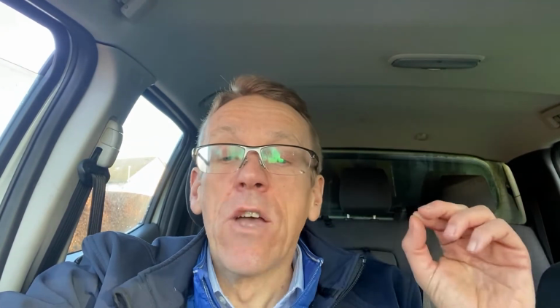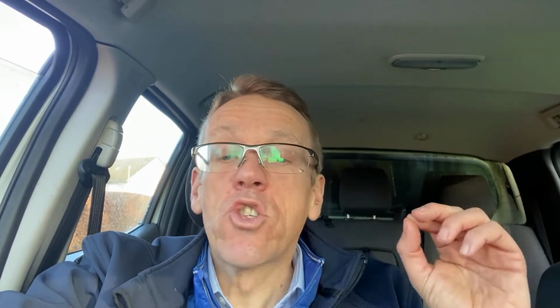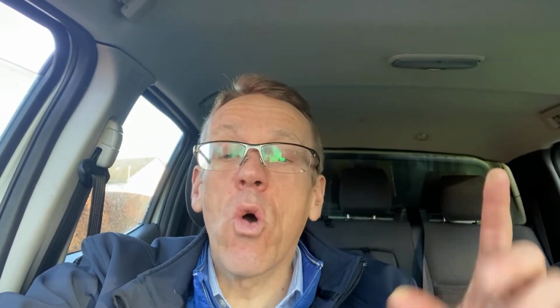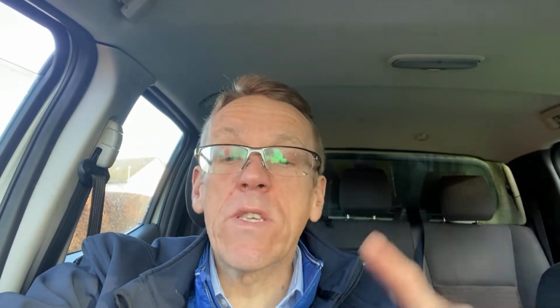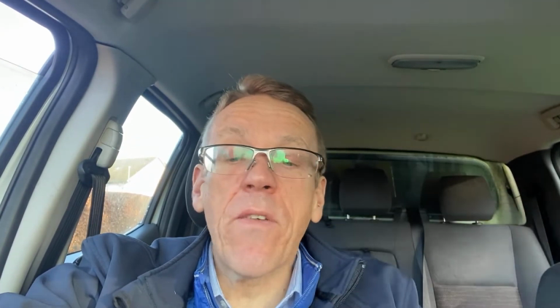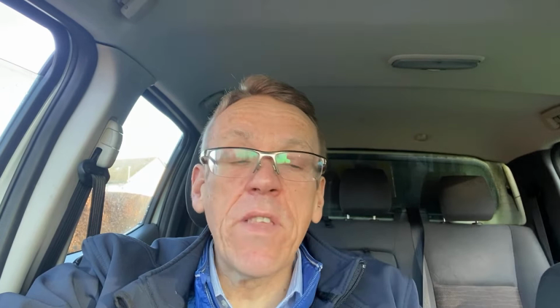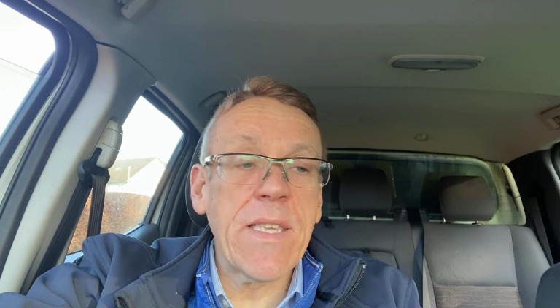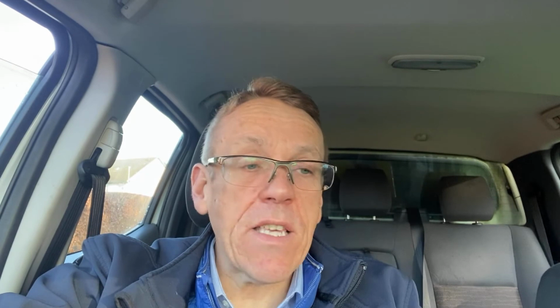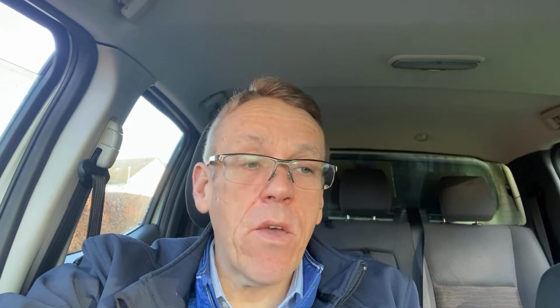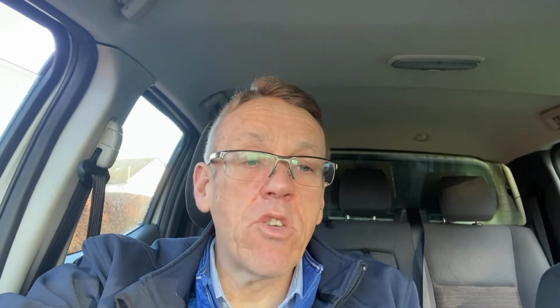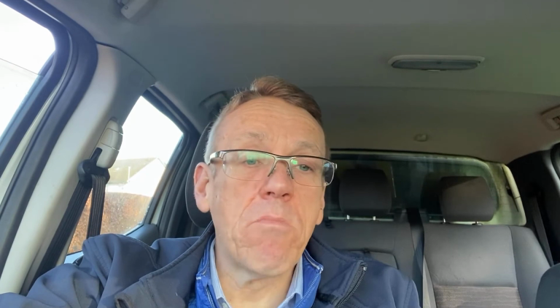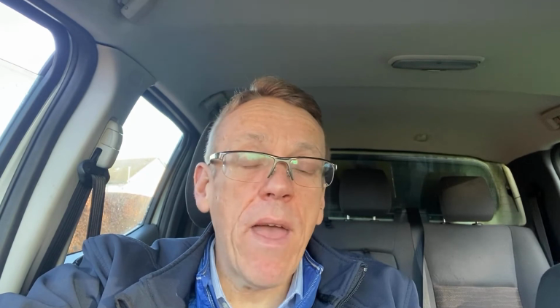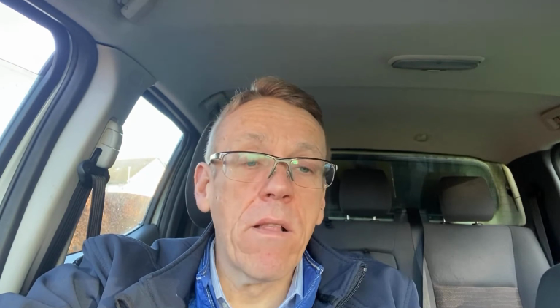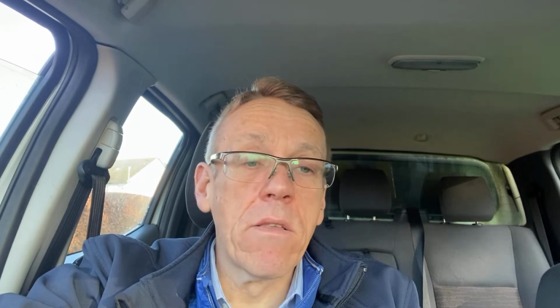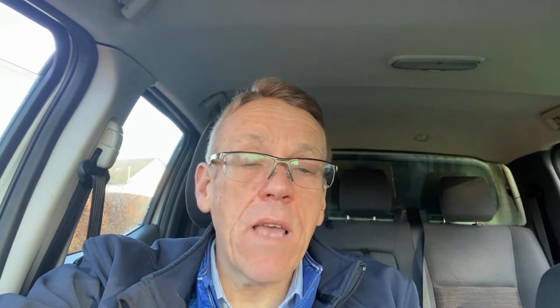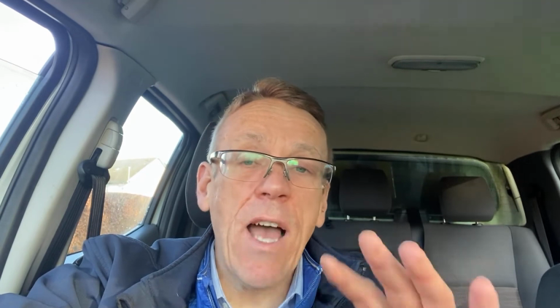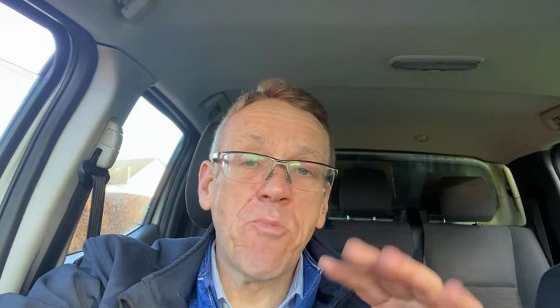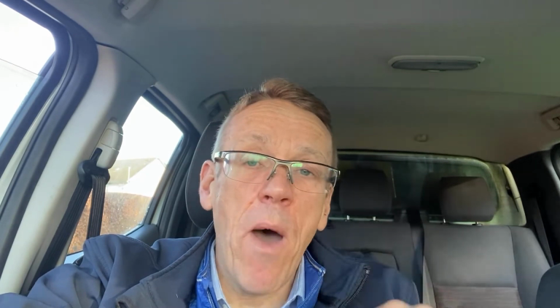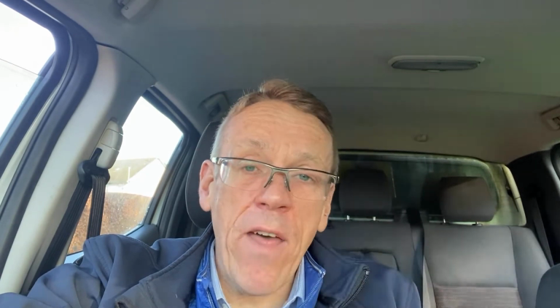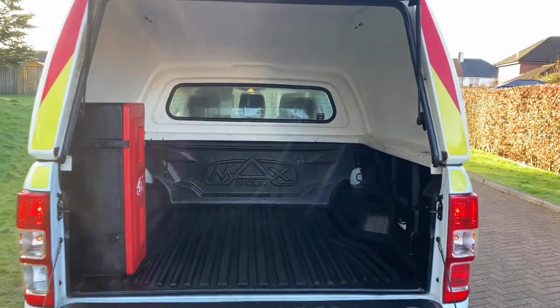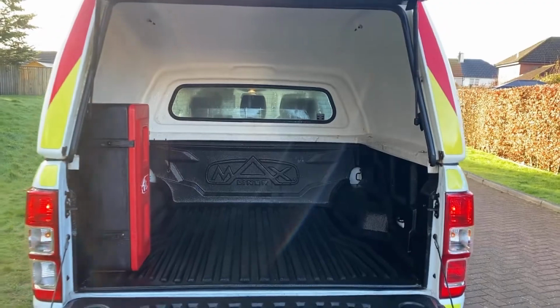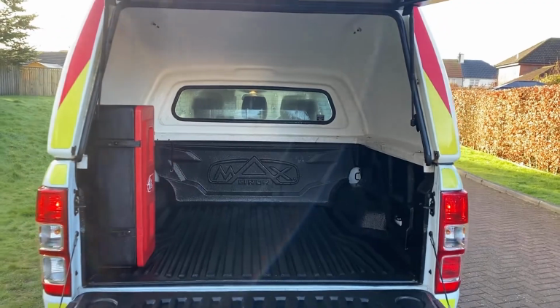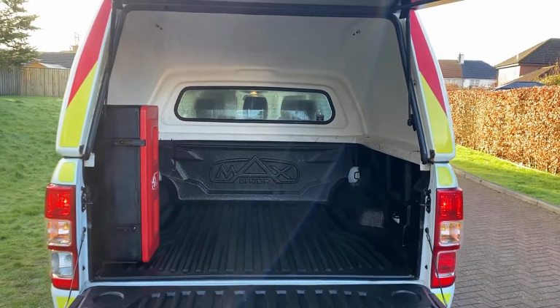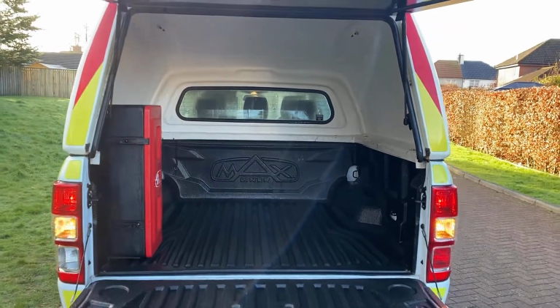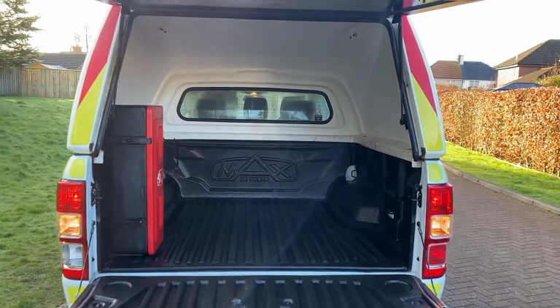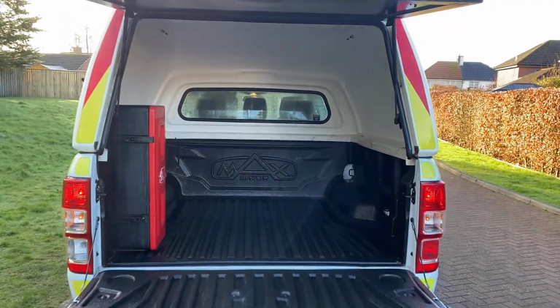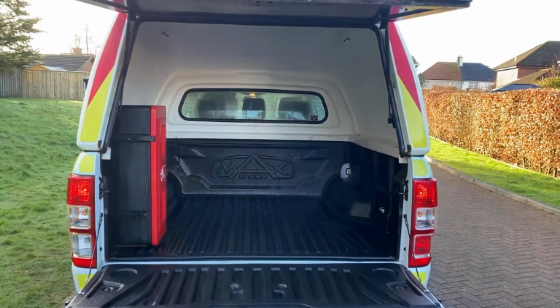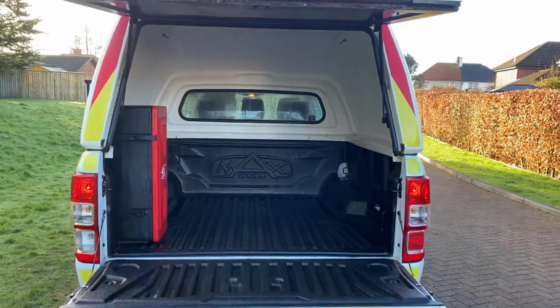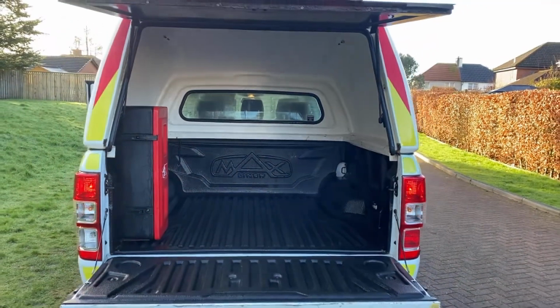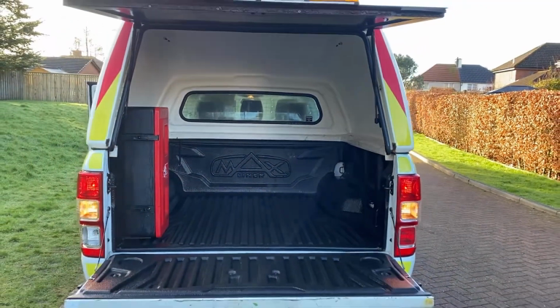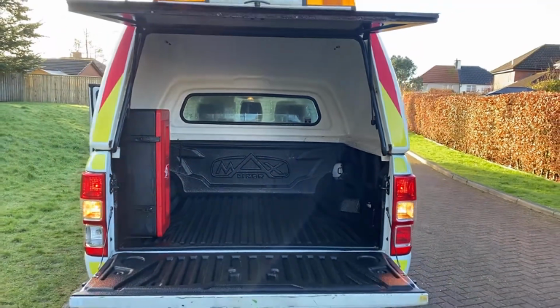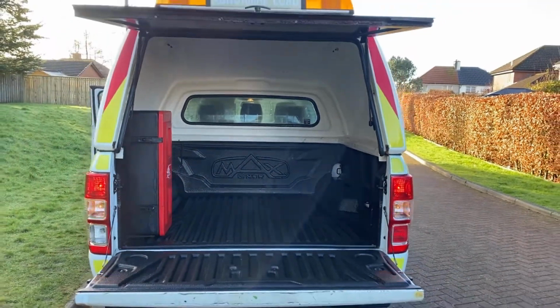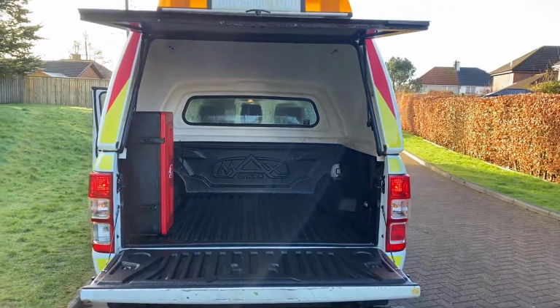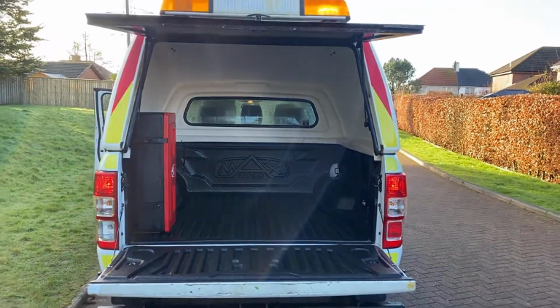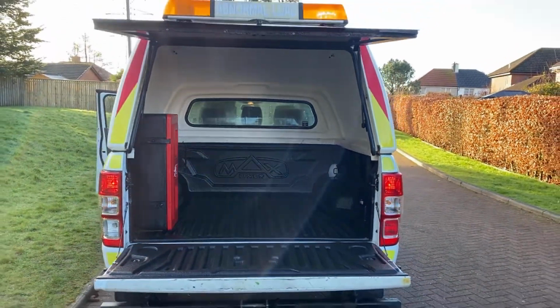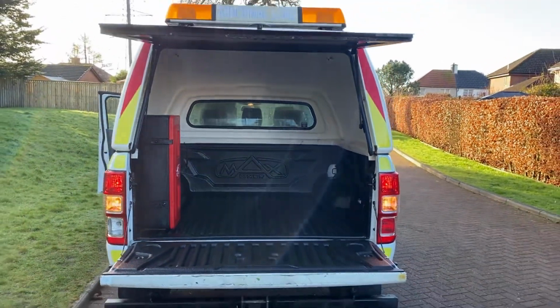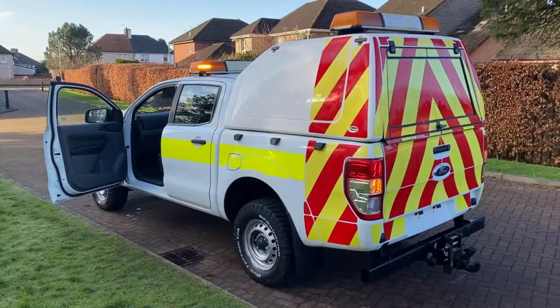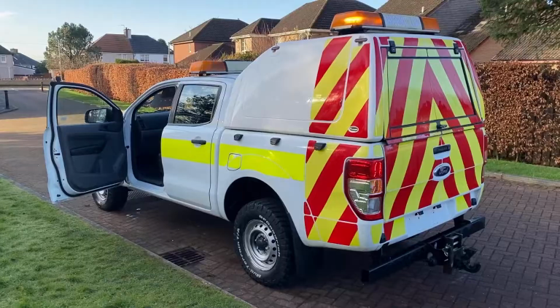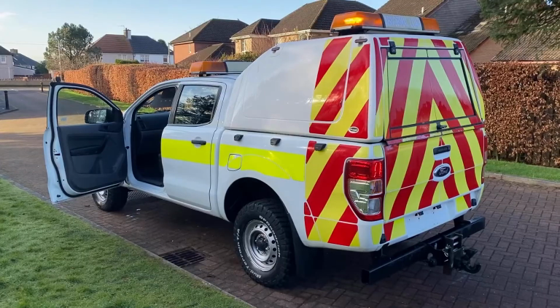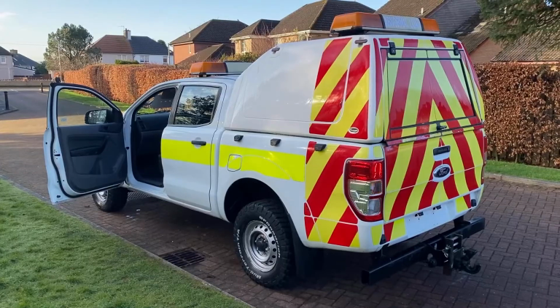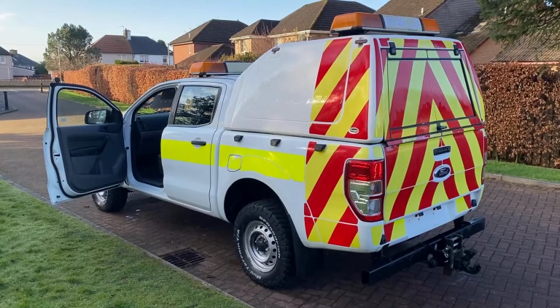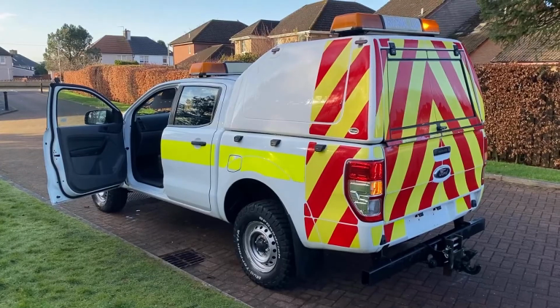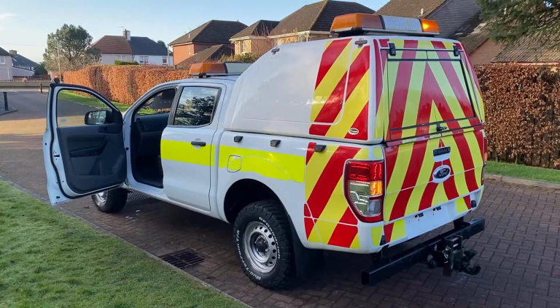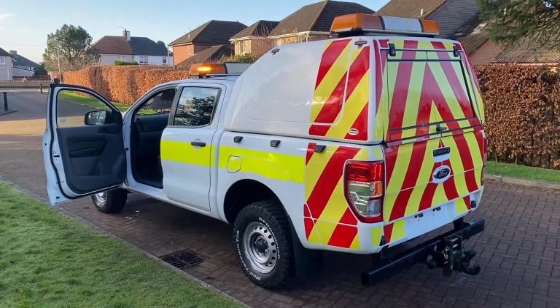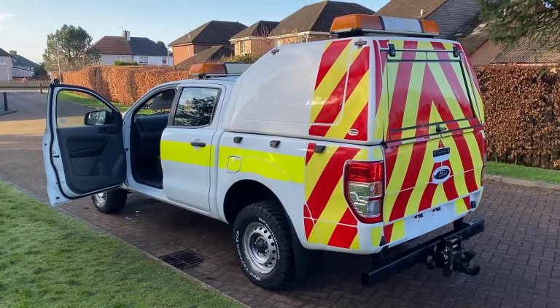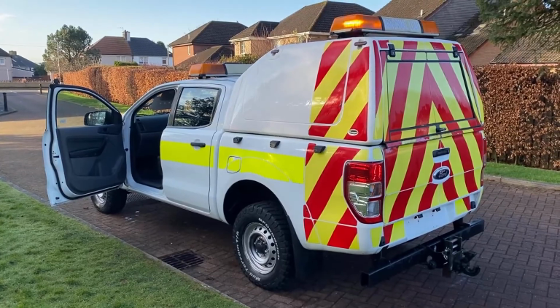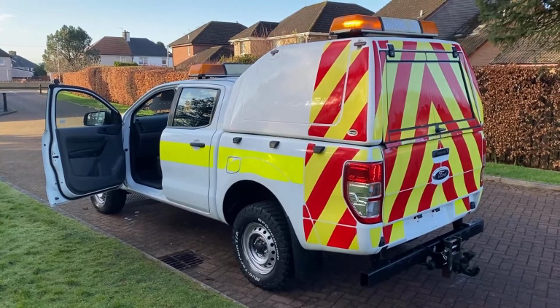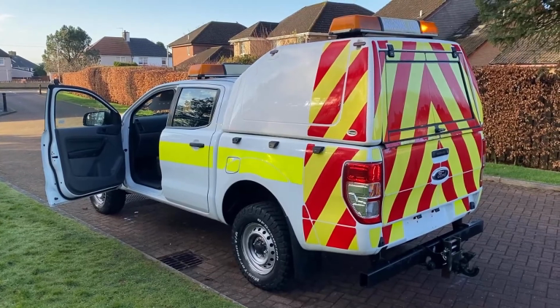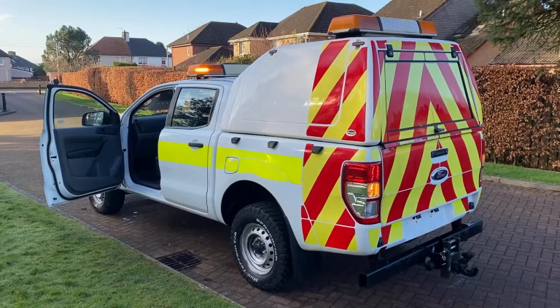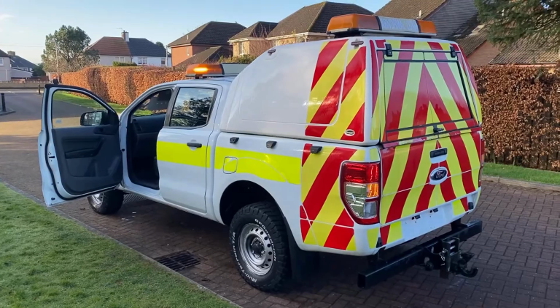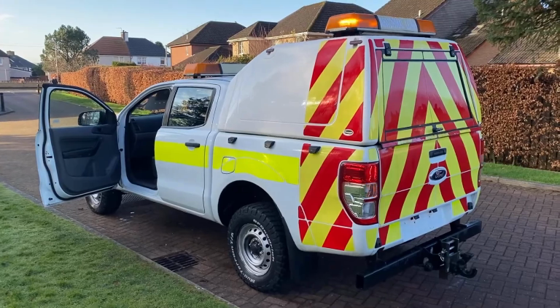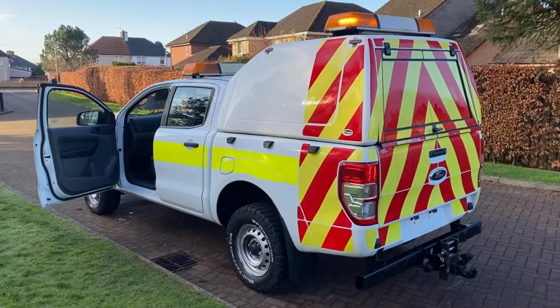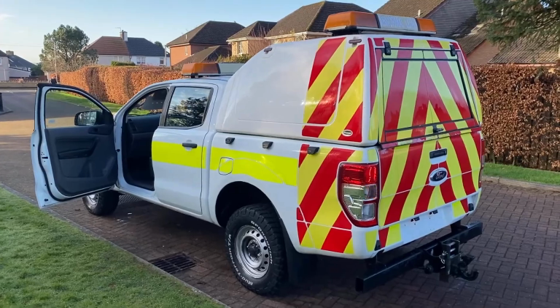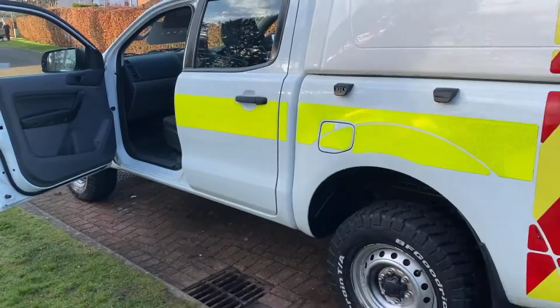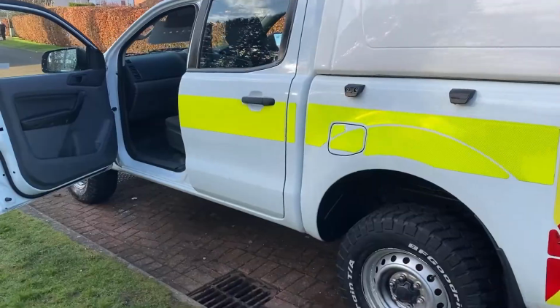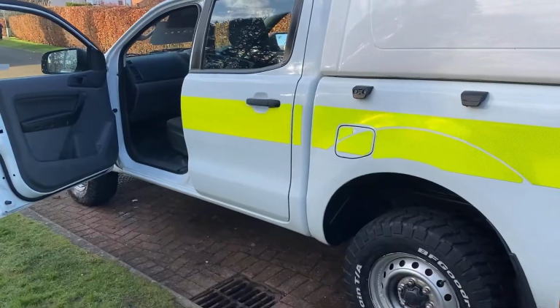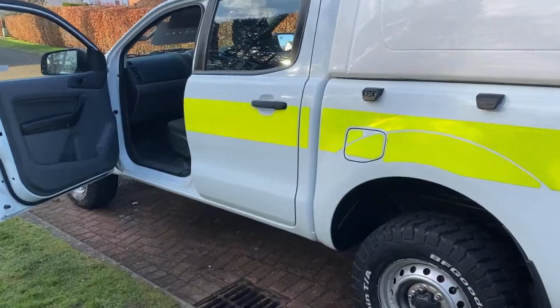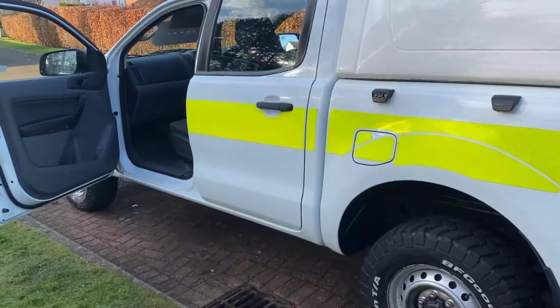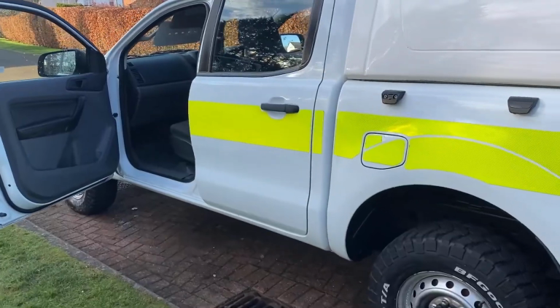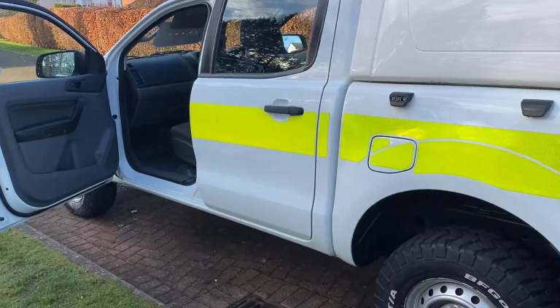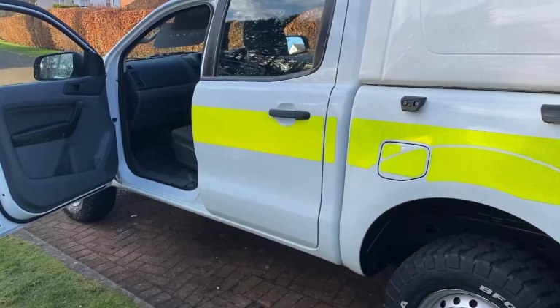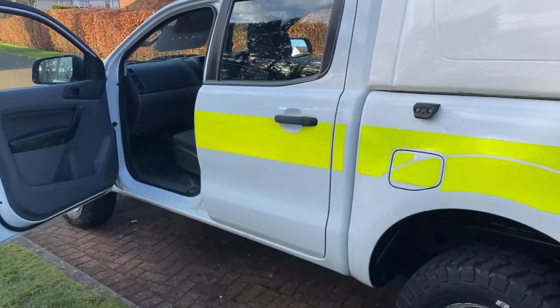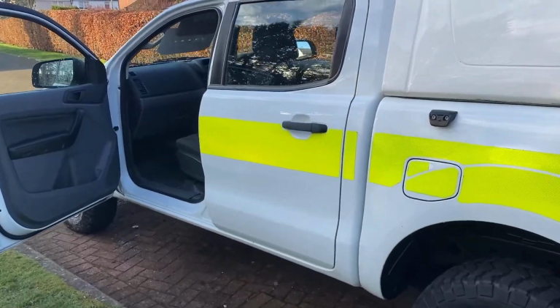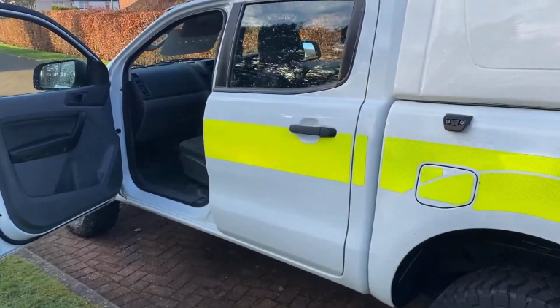76,000 miles. As part of that re-registration process, we will put a fresh MOT on it as well as our usual in-depth workshop checks.